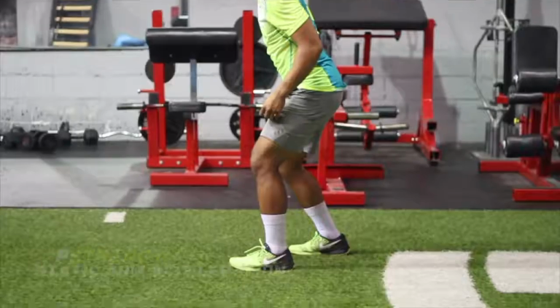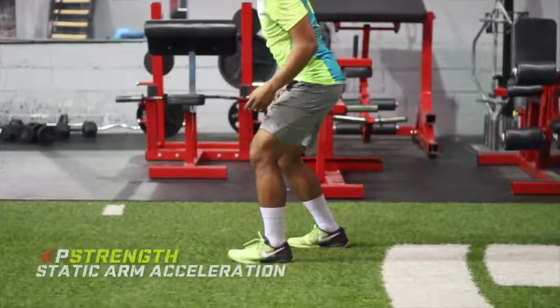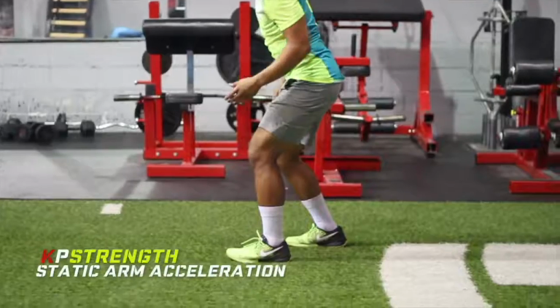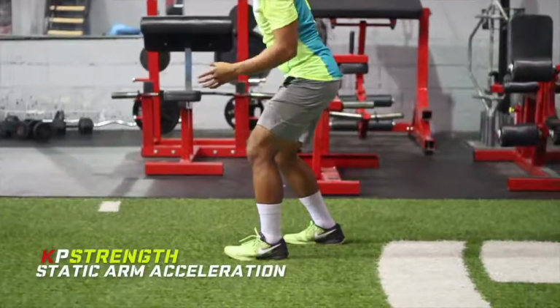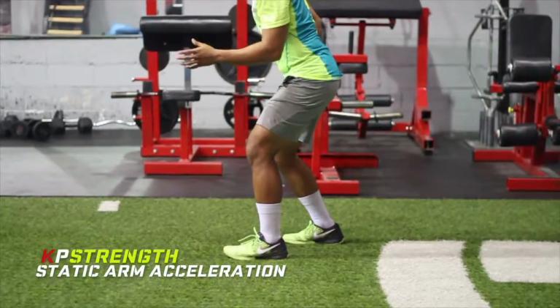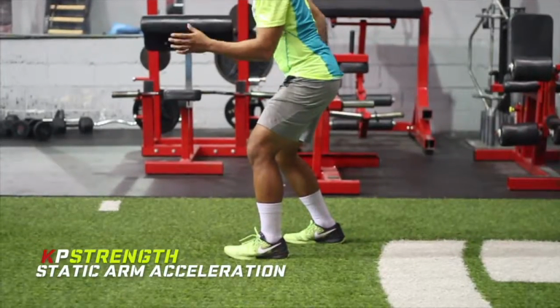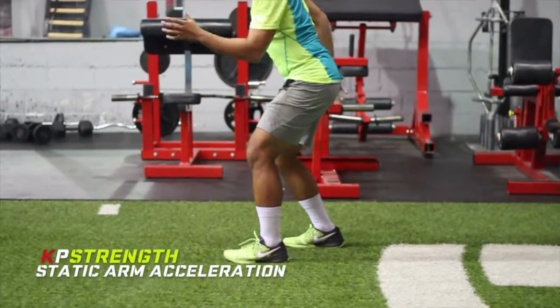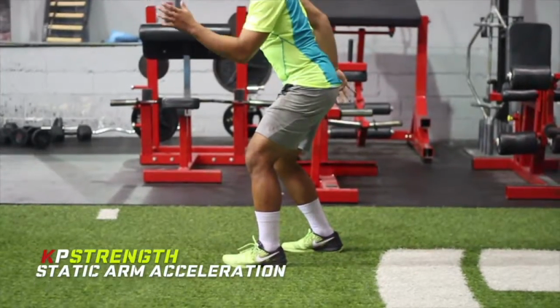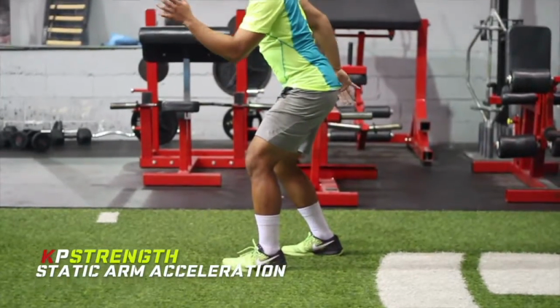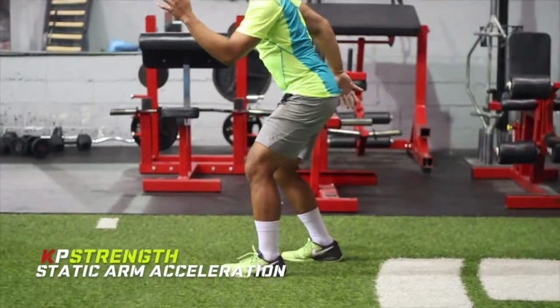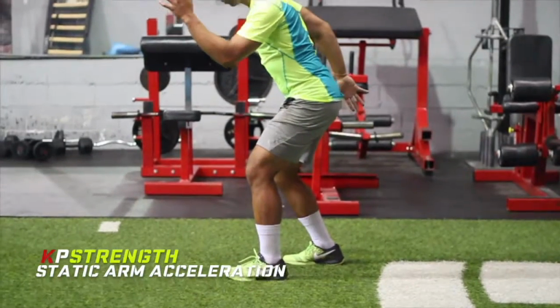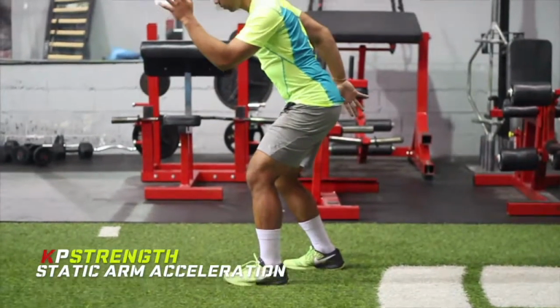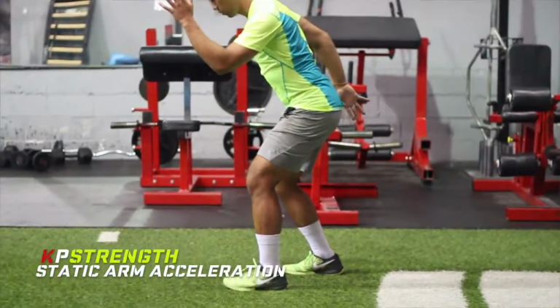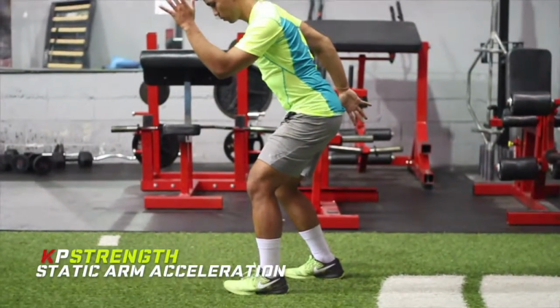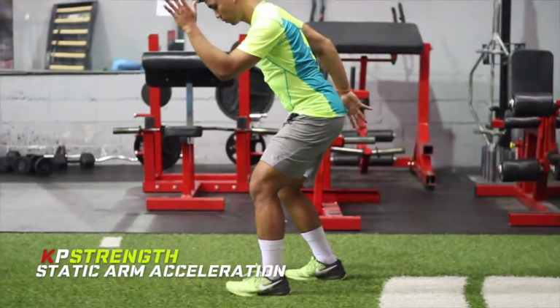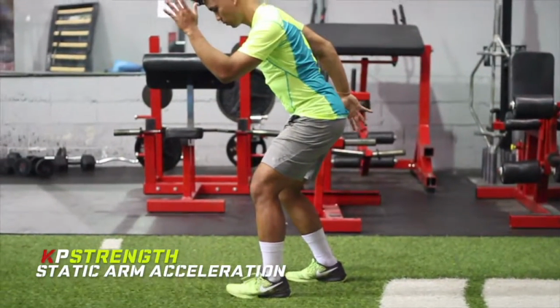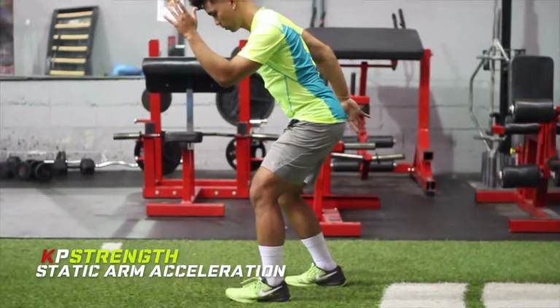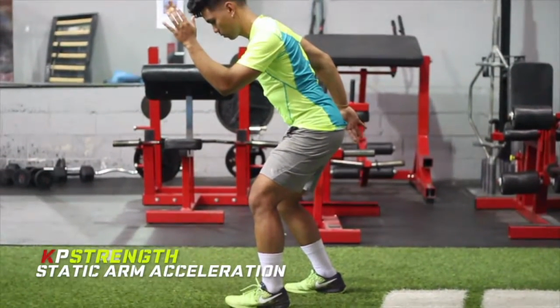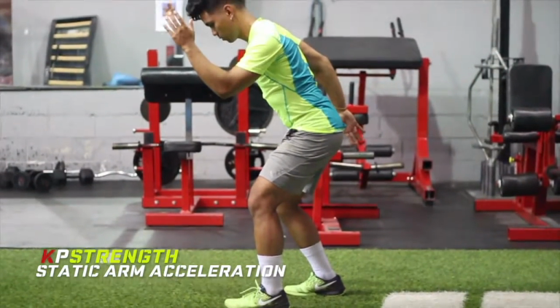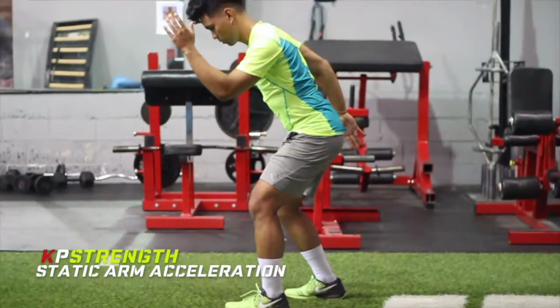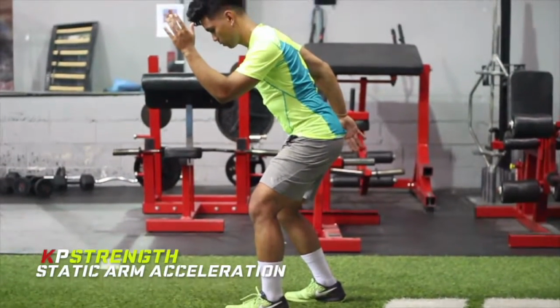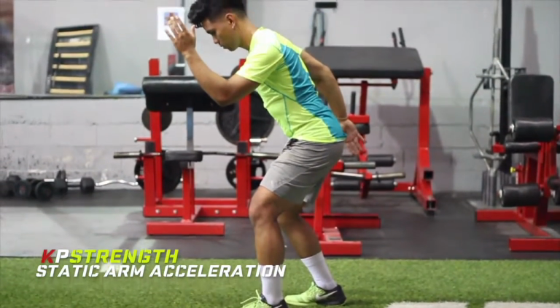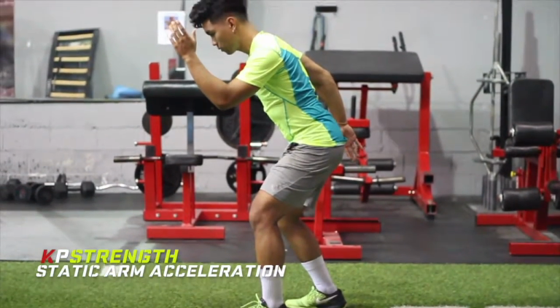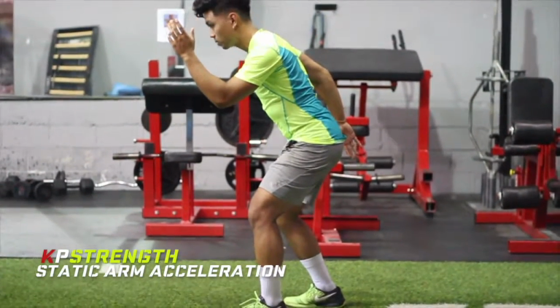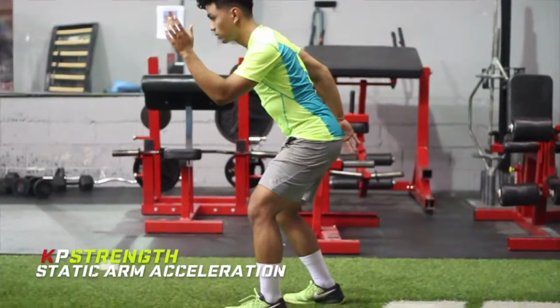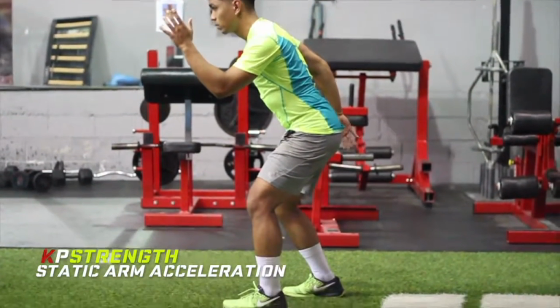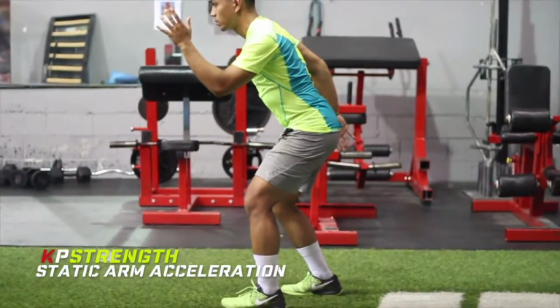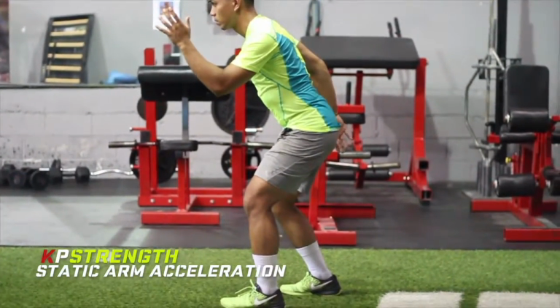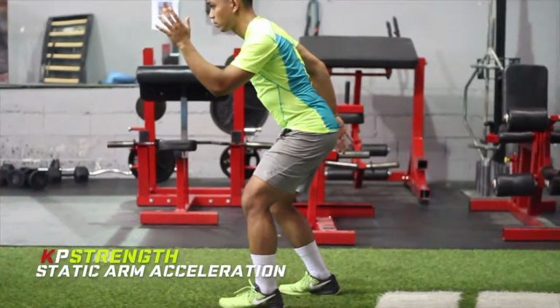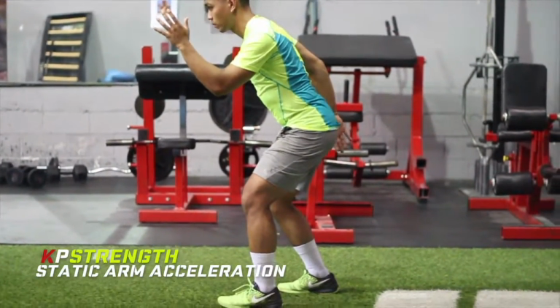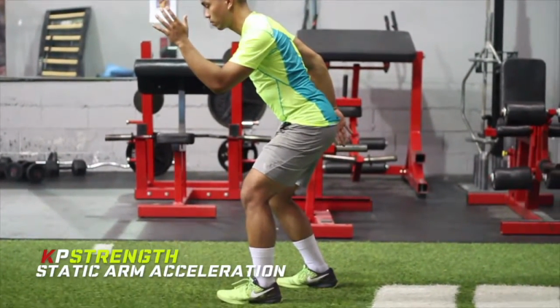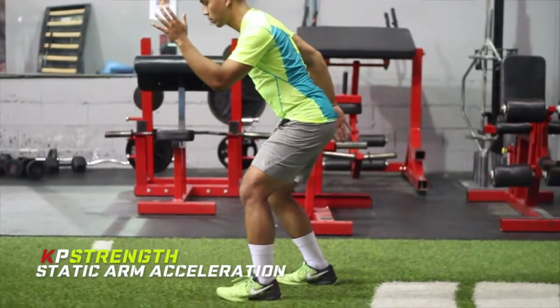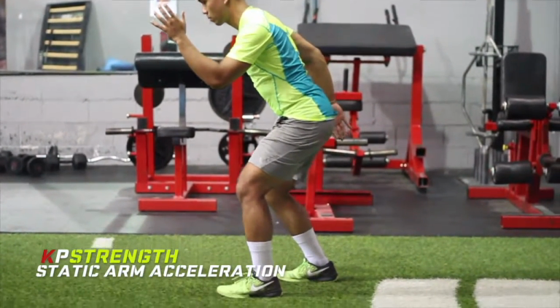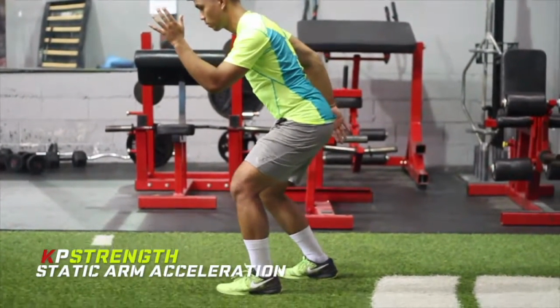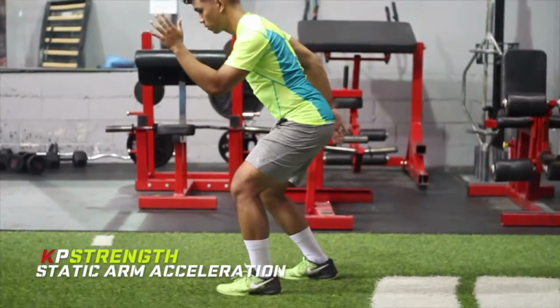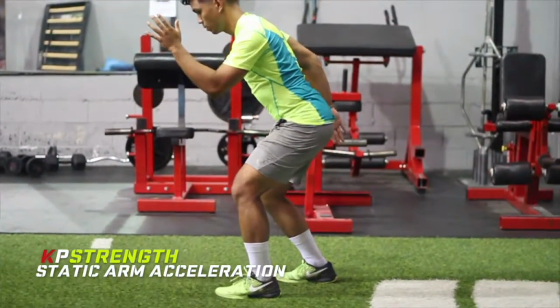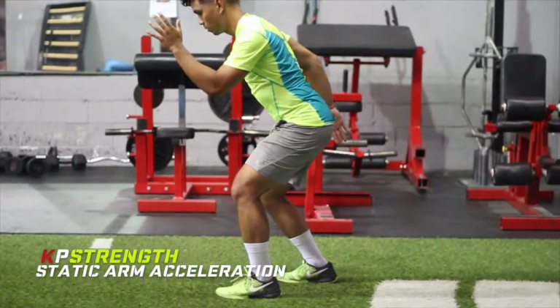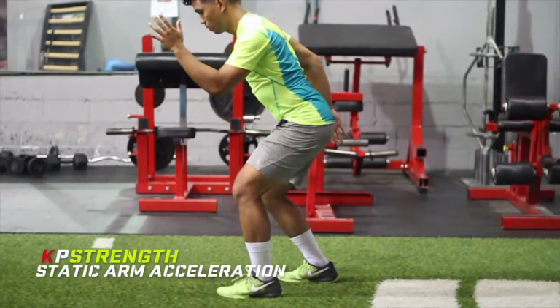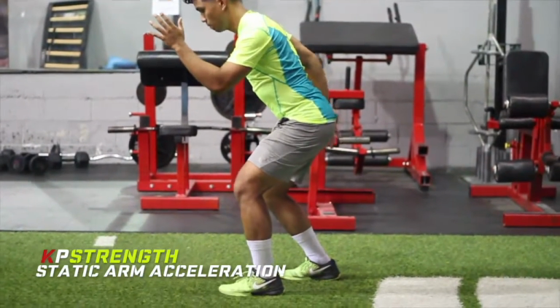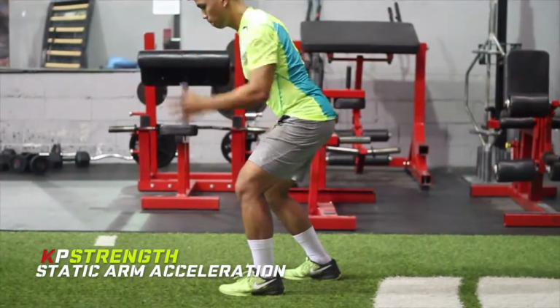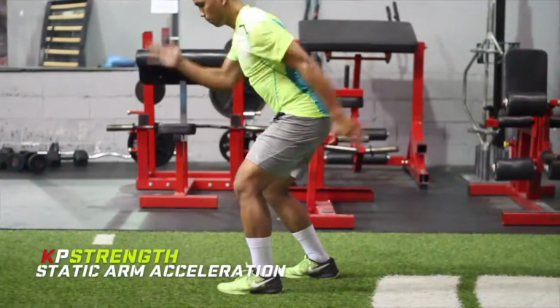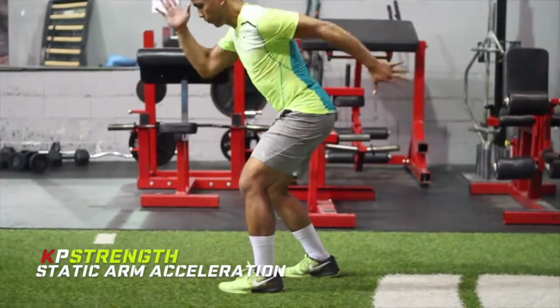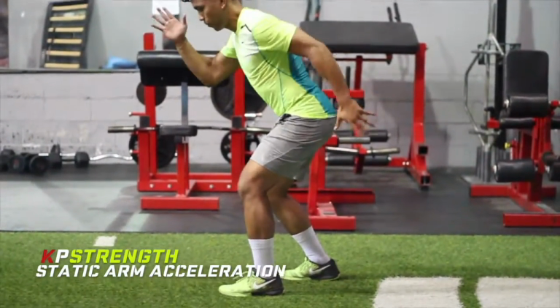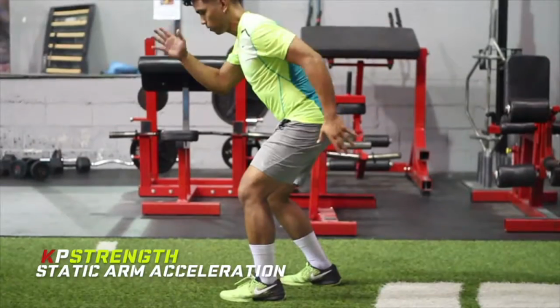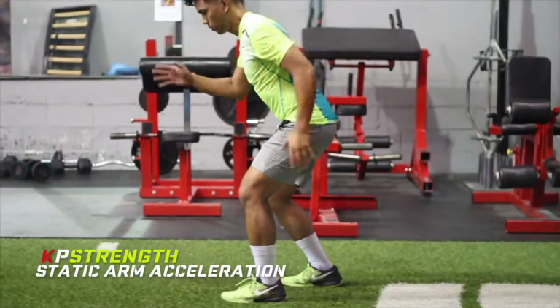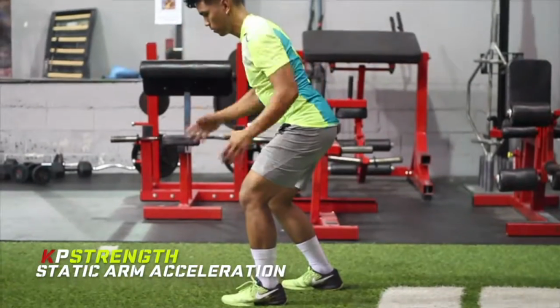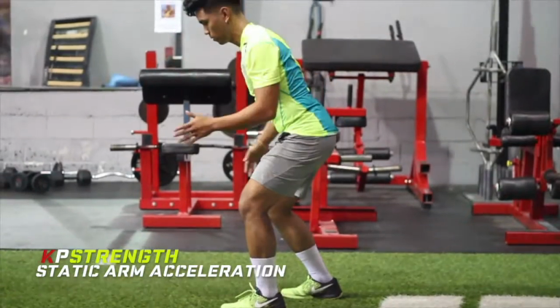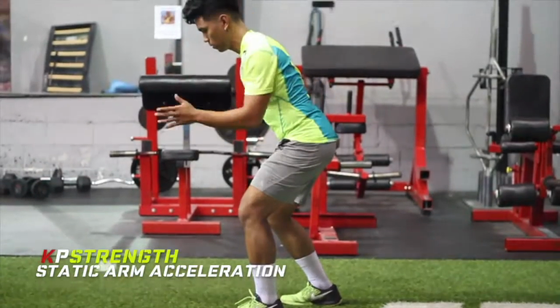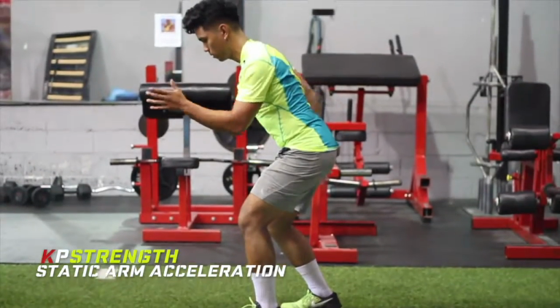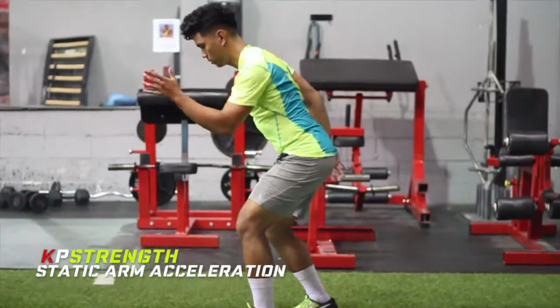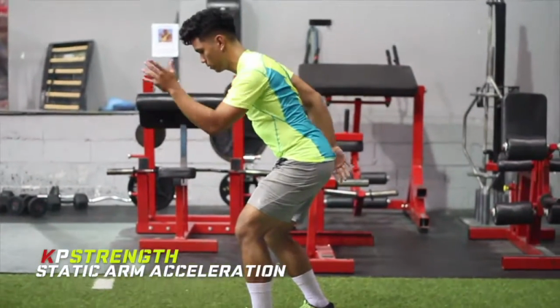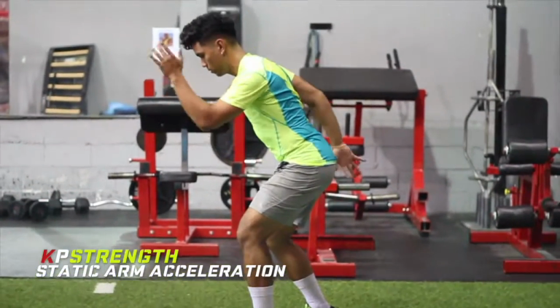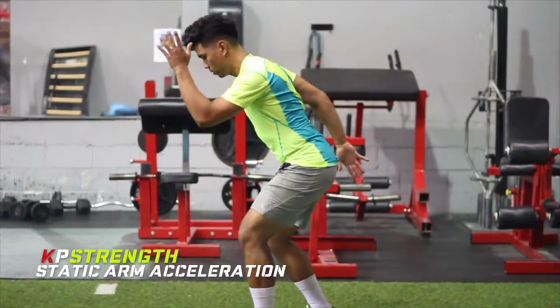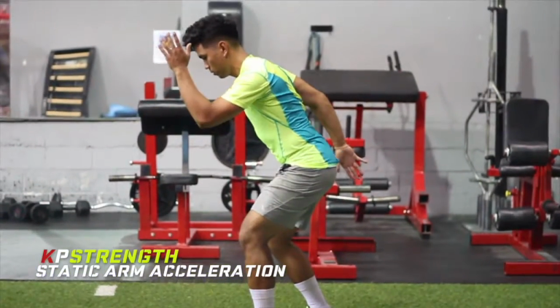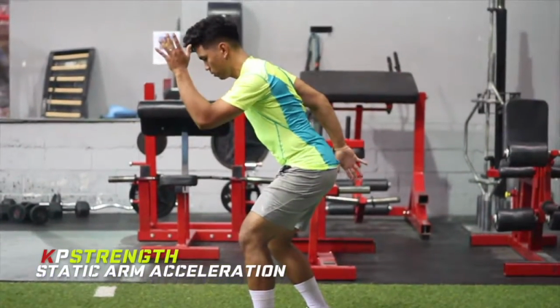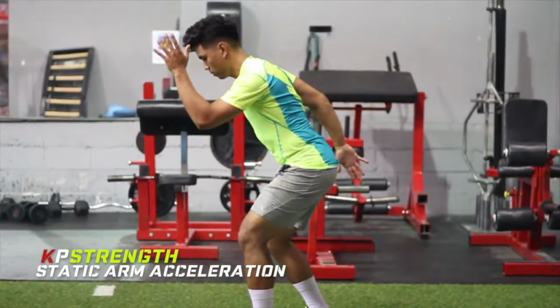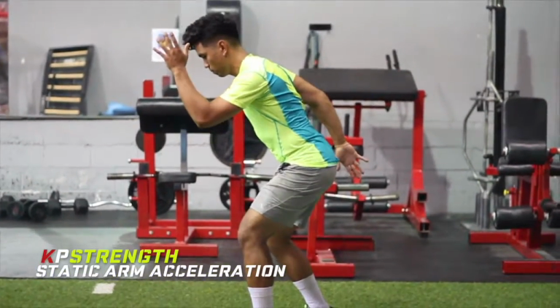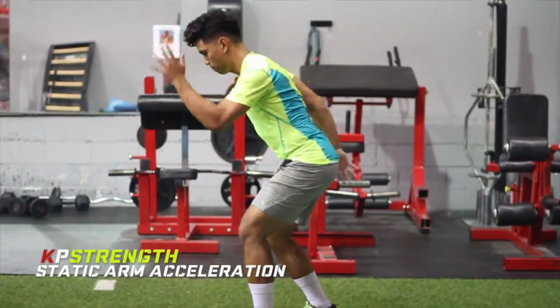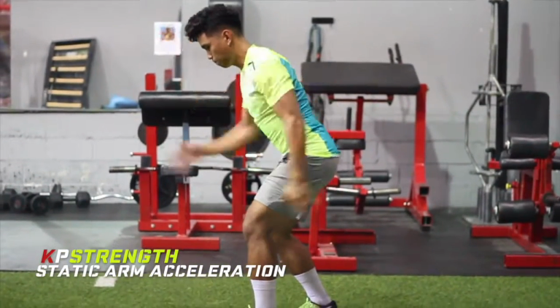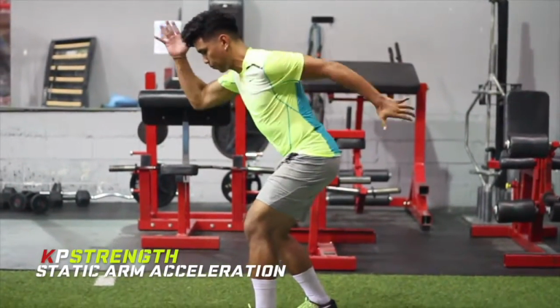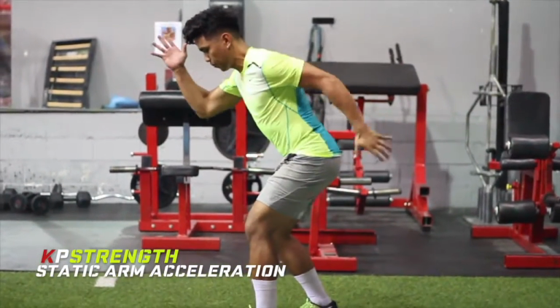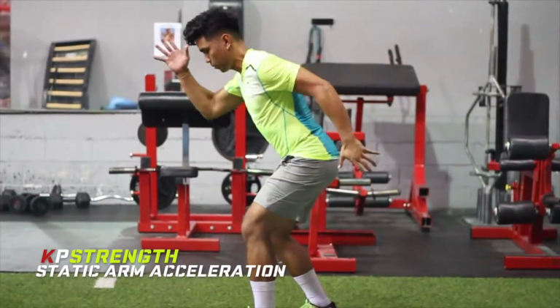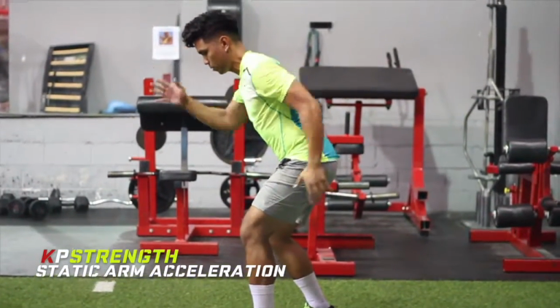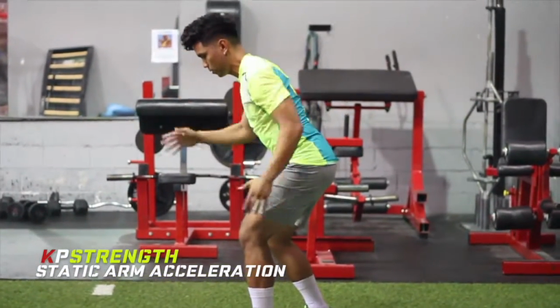Hi guys, Coach KP here with the Linear Acceleration Progression. In this video I will show you how to become more efficient and better at accelerating forward.